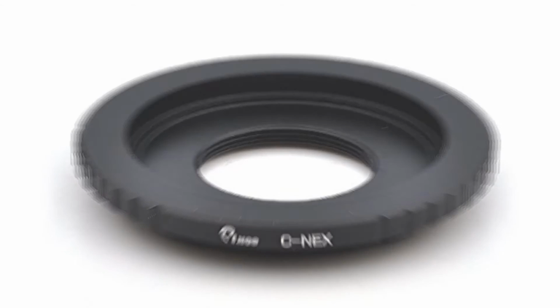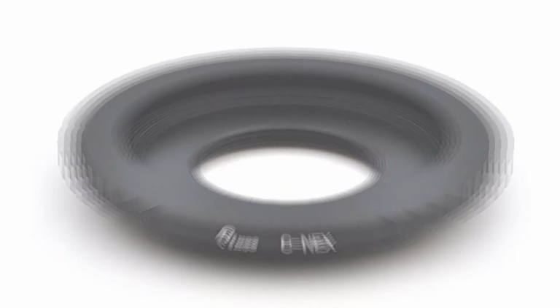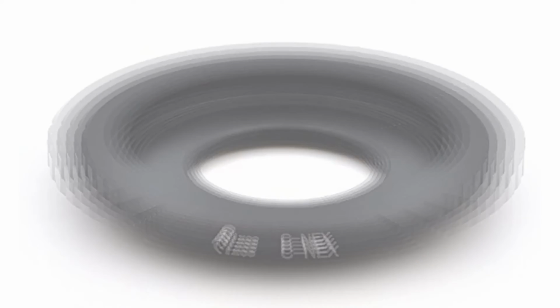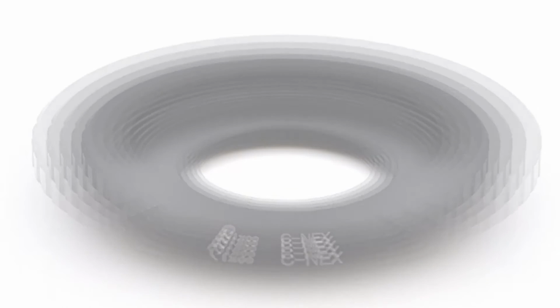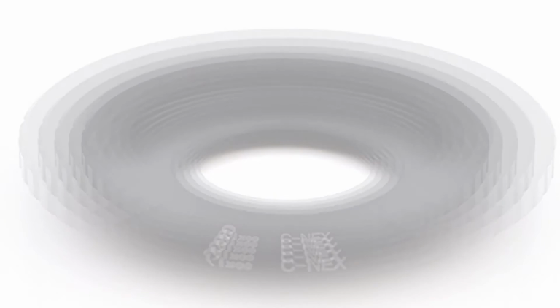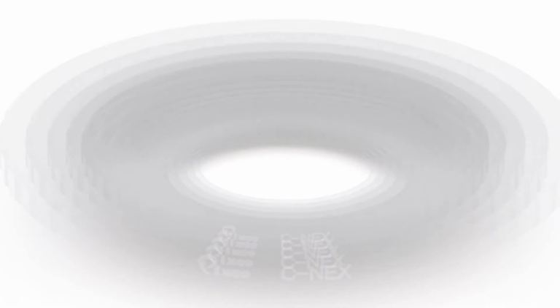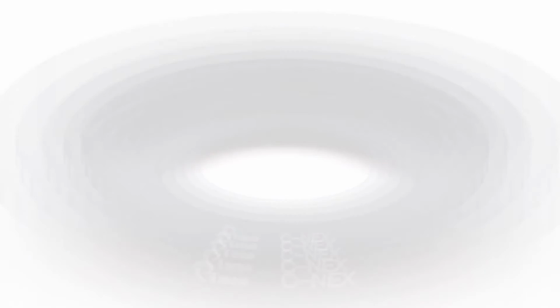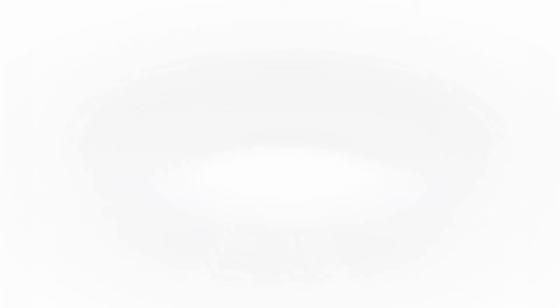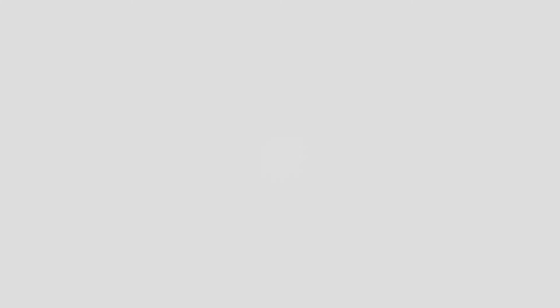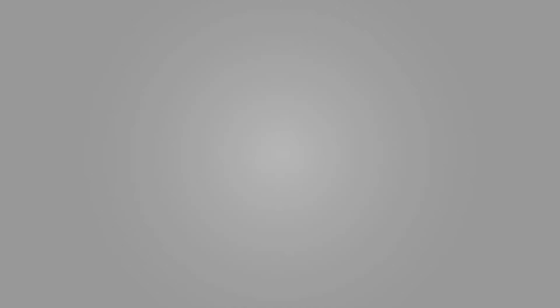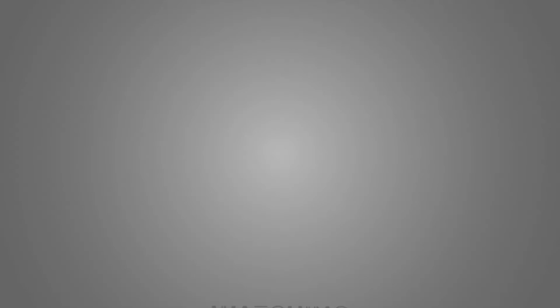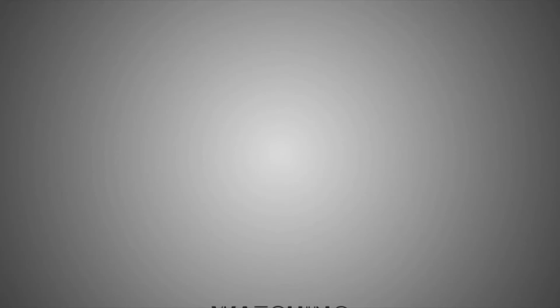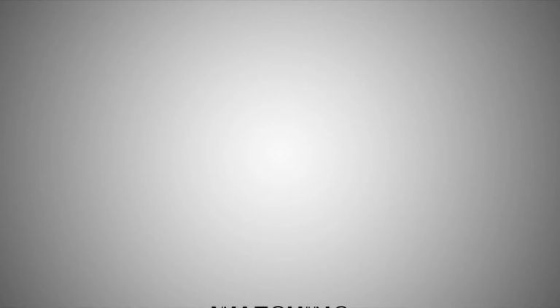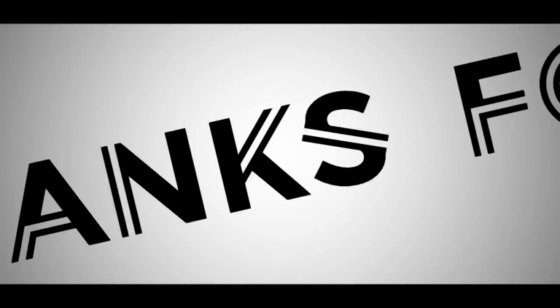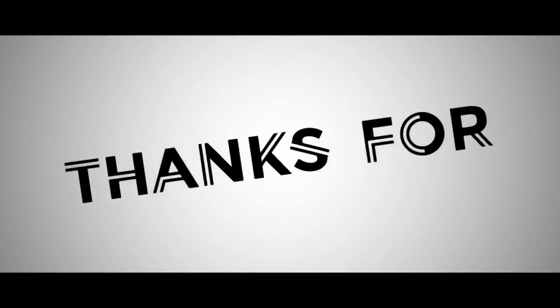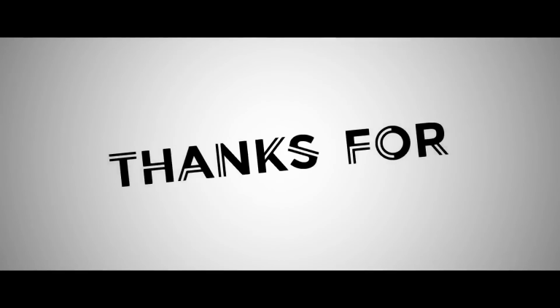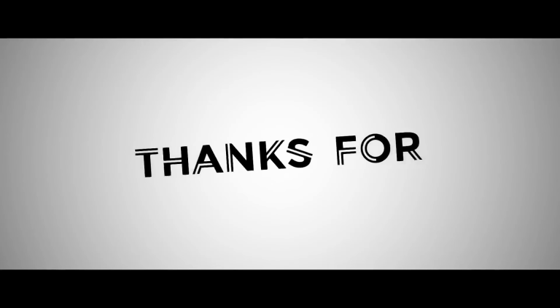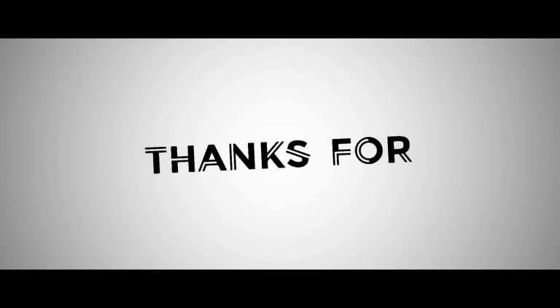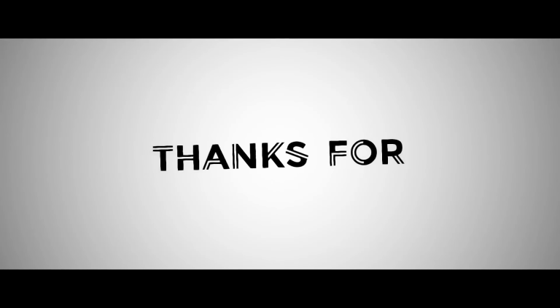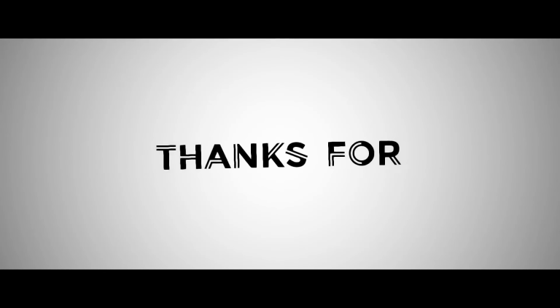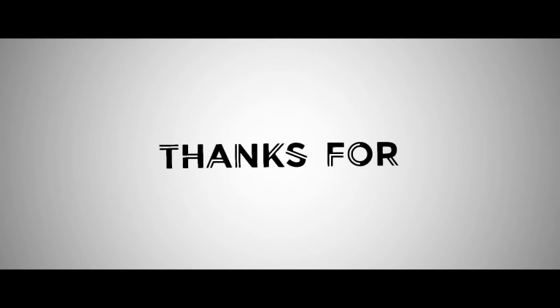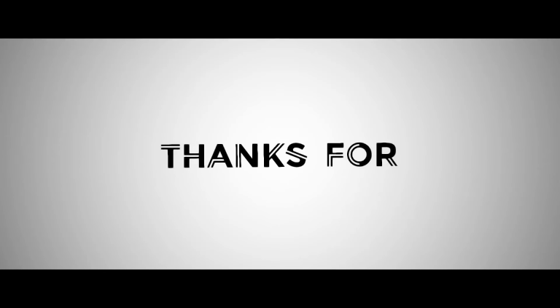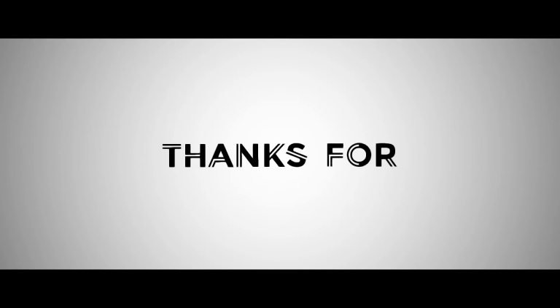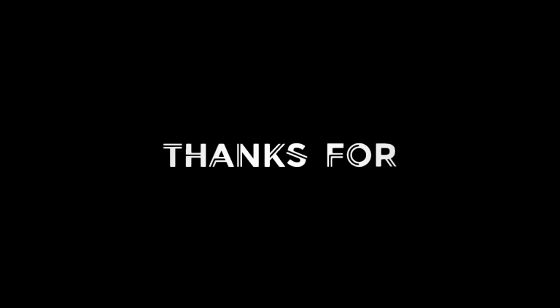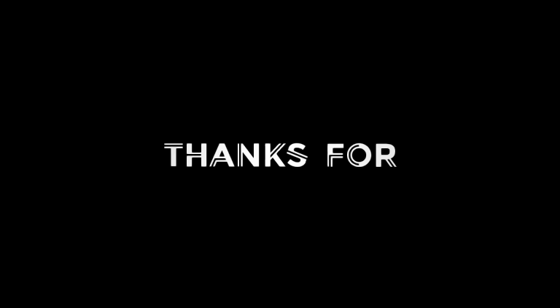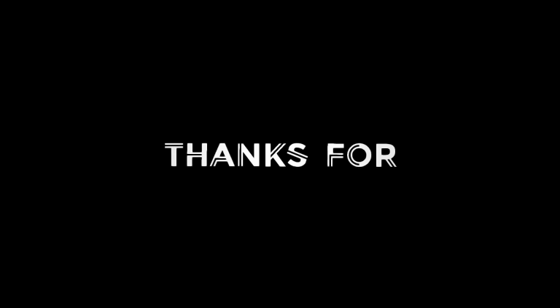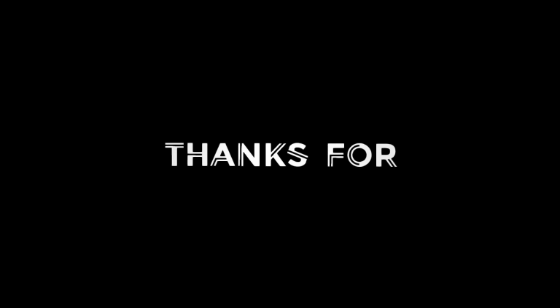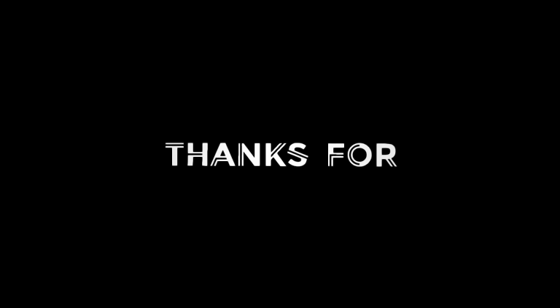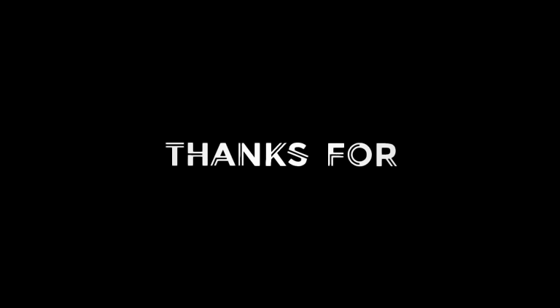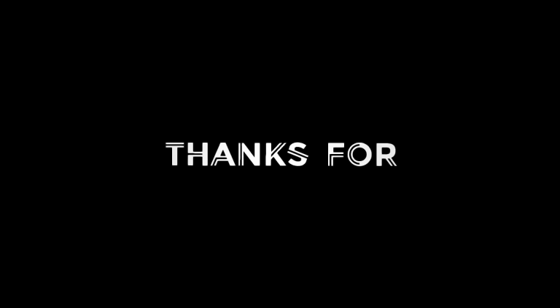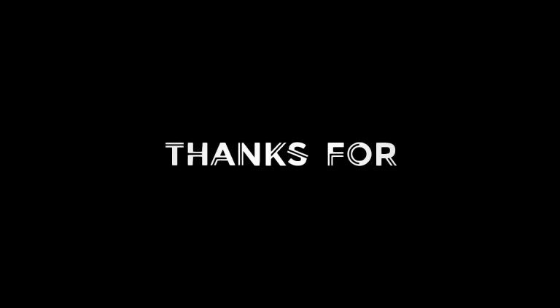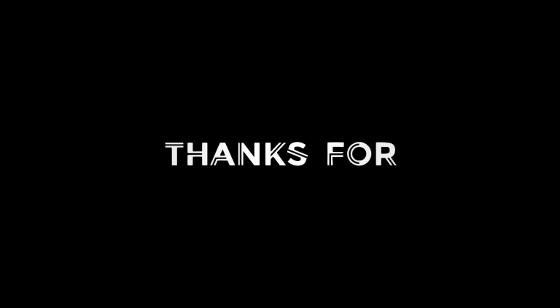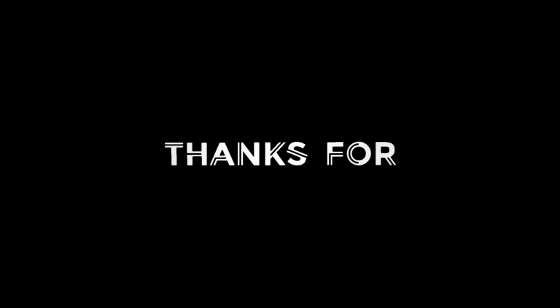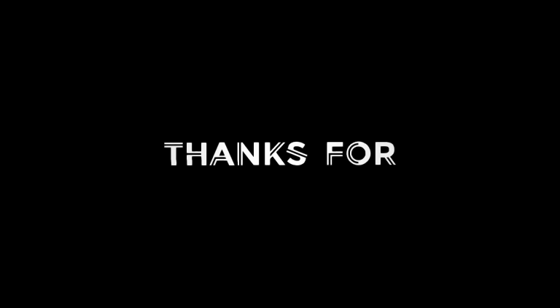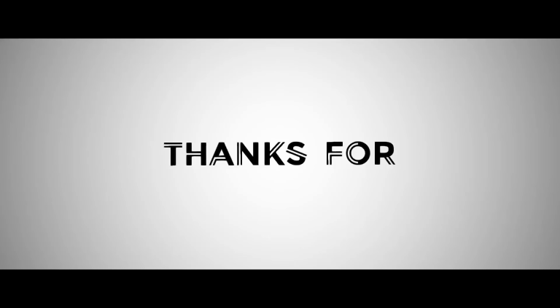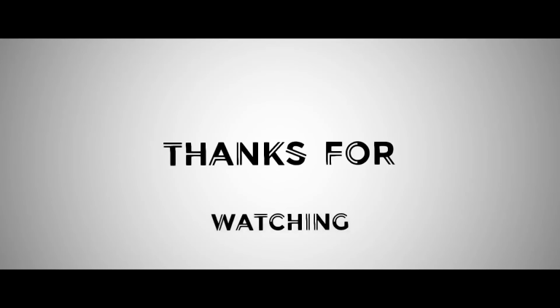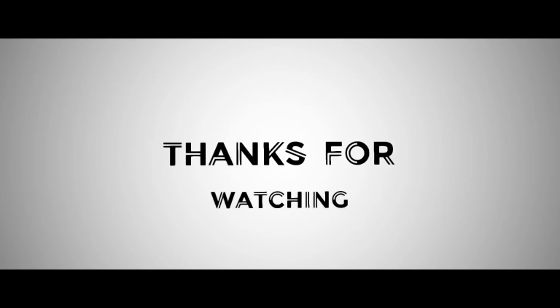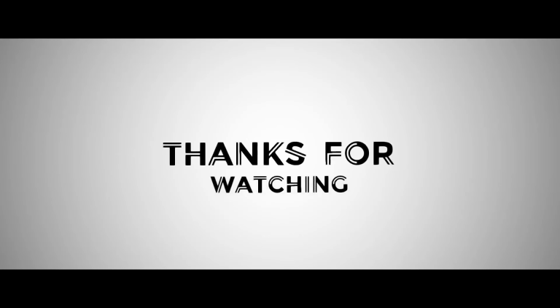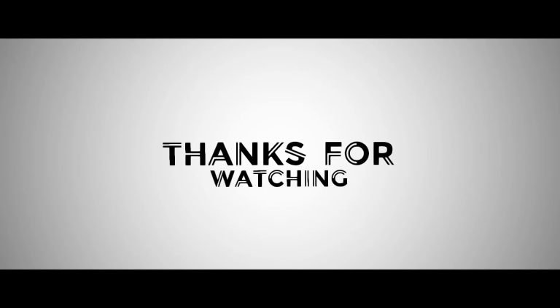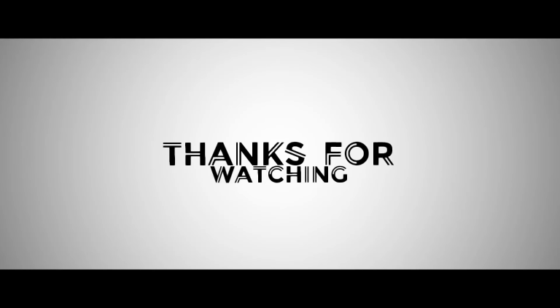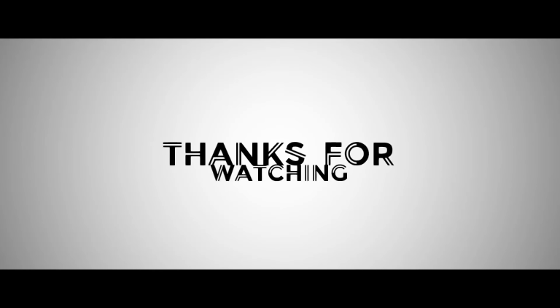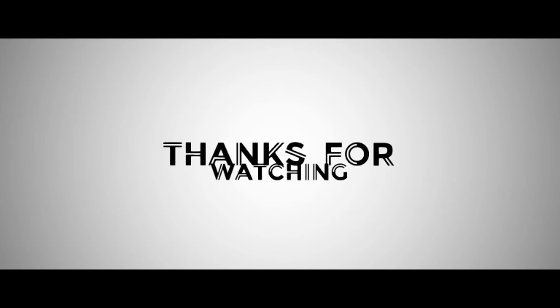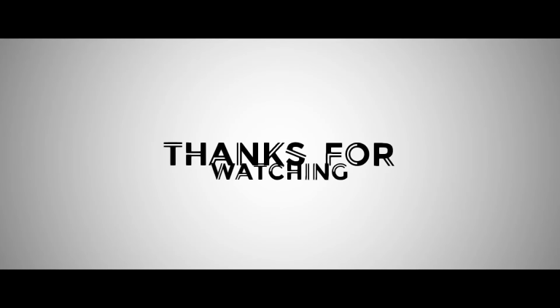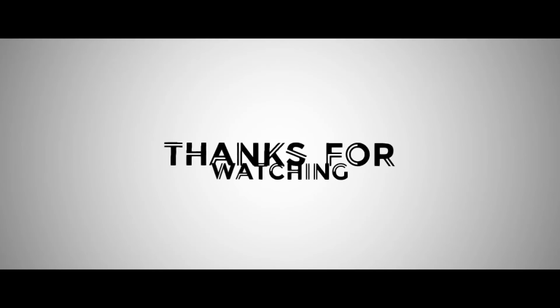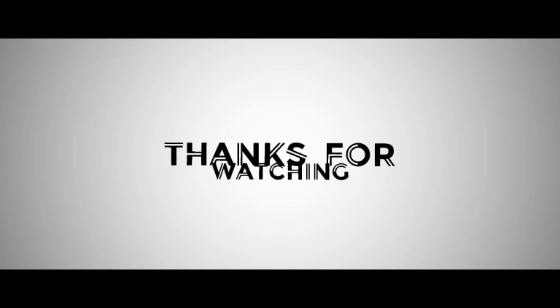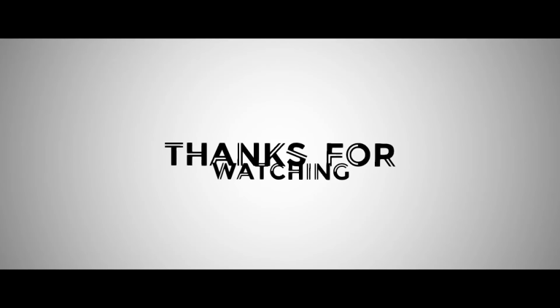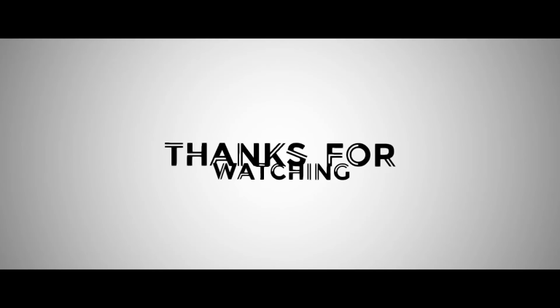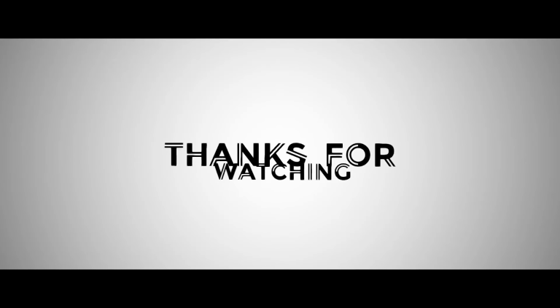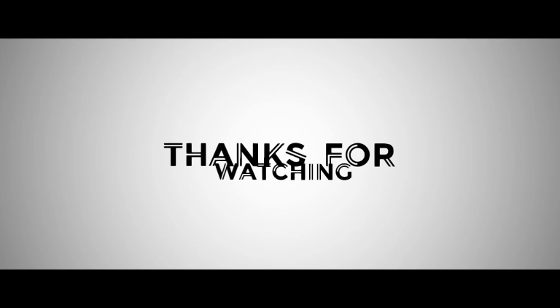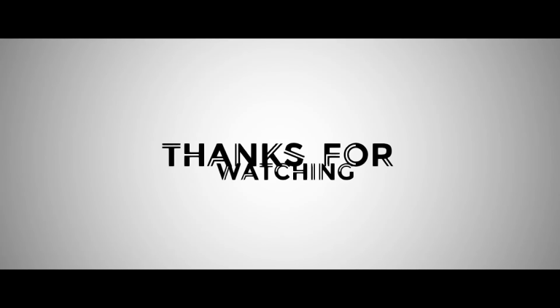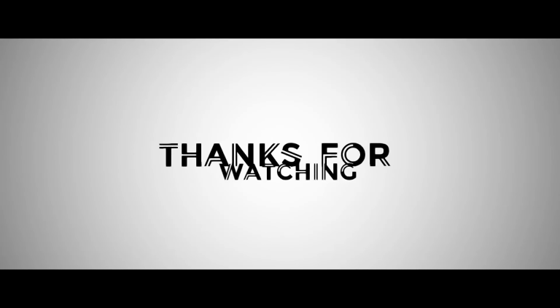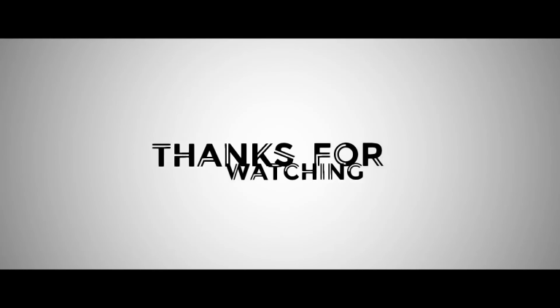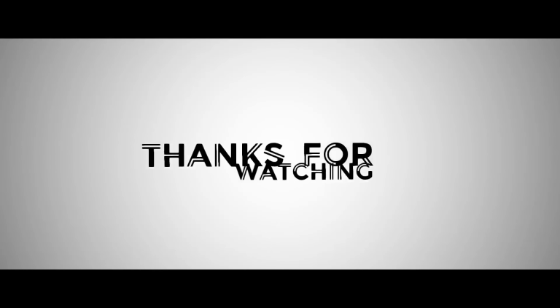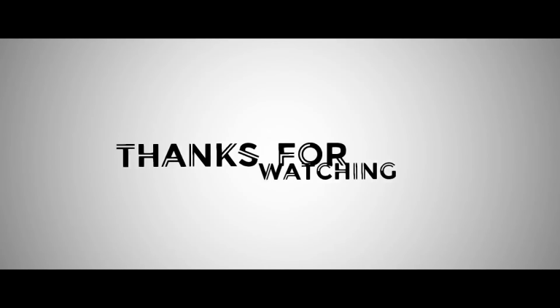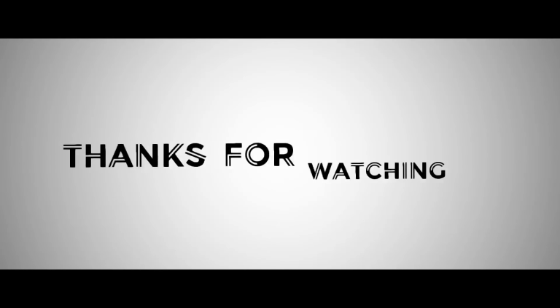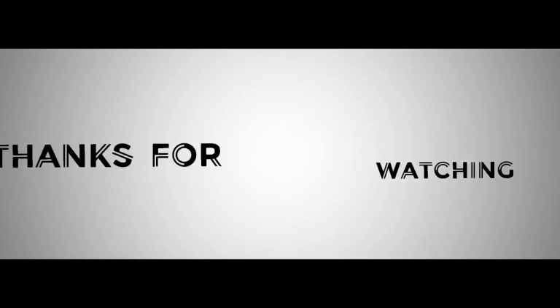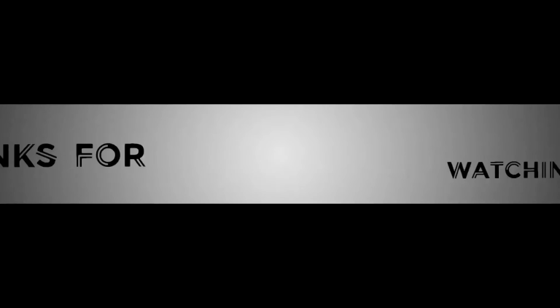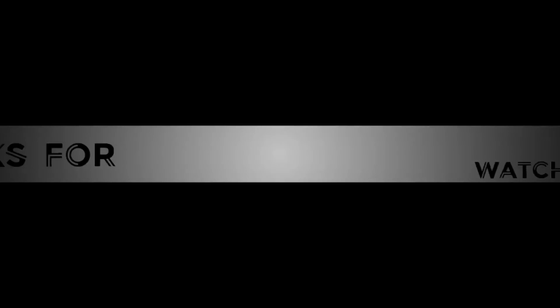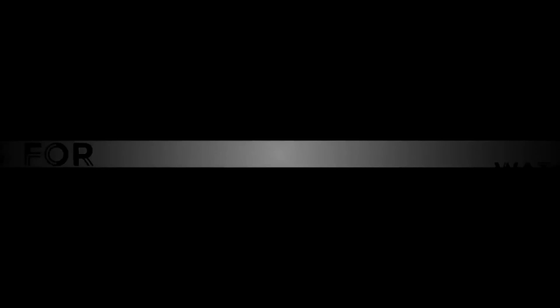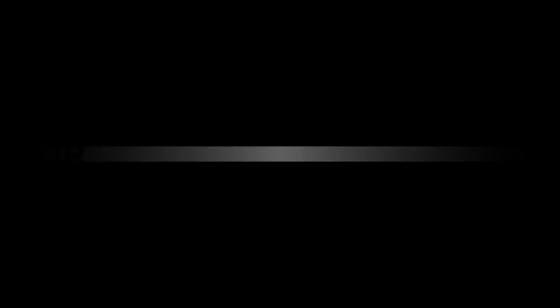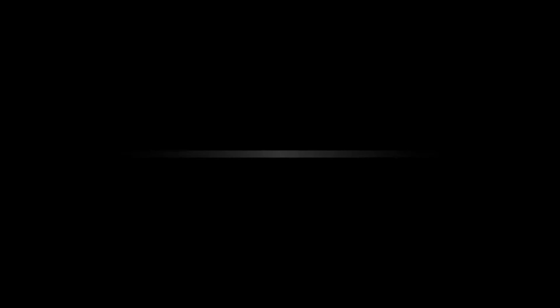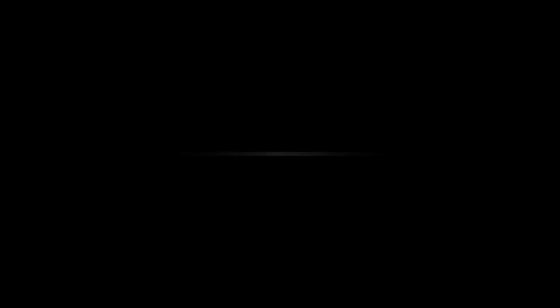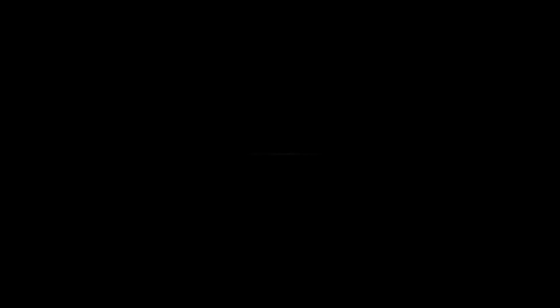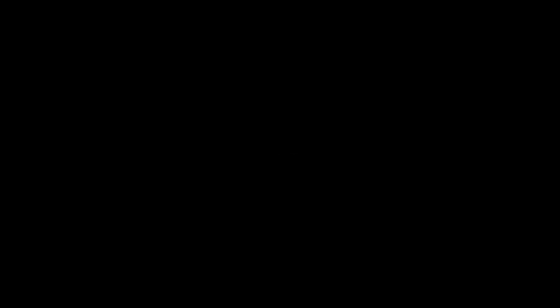We'll see you in the next video. Thank you.